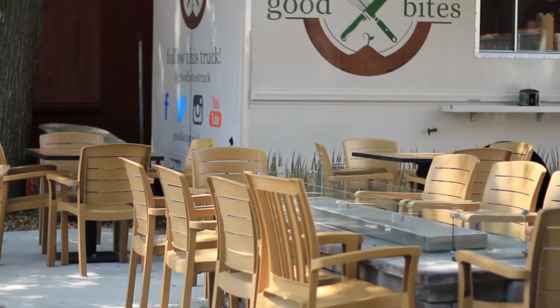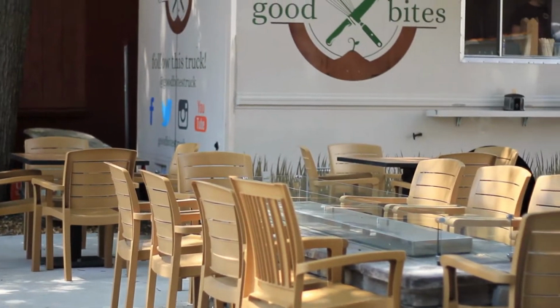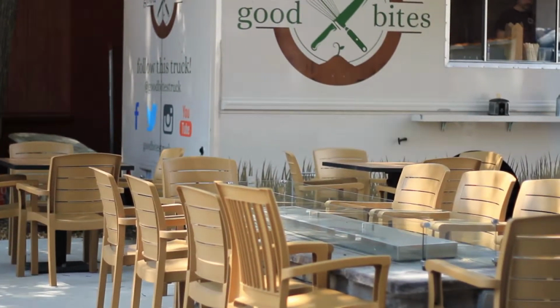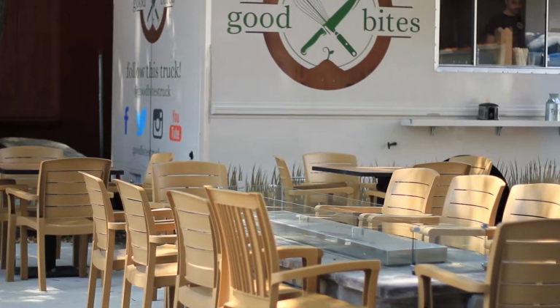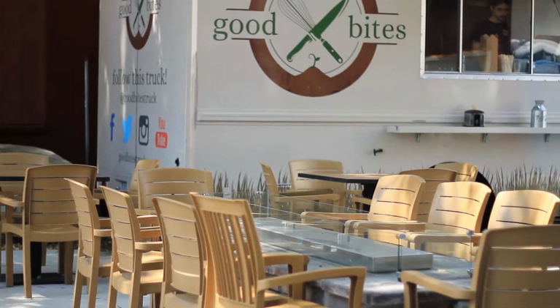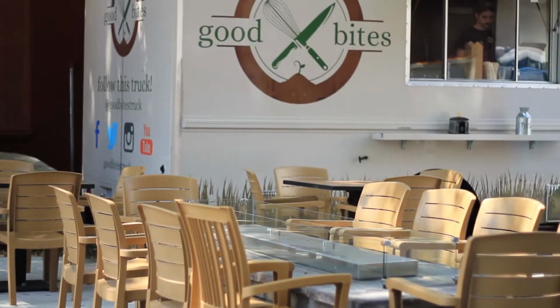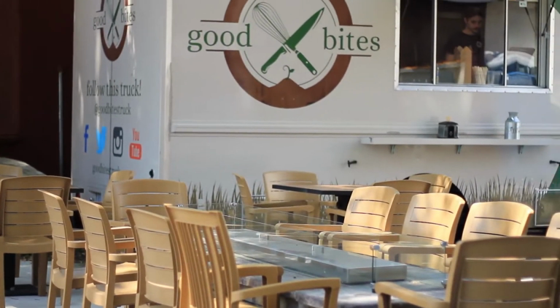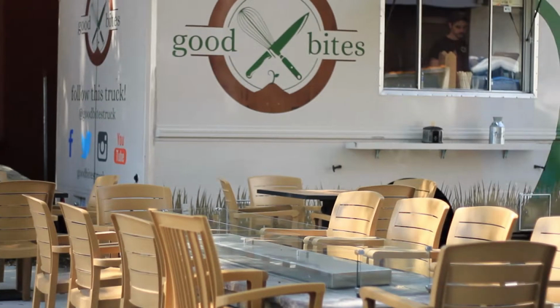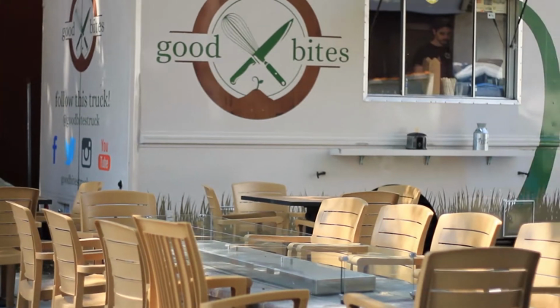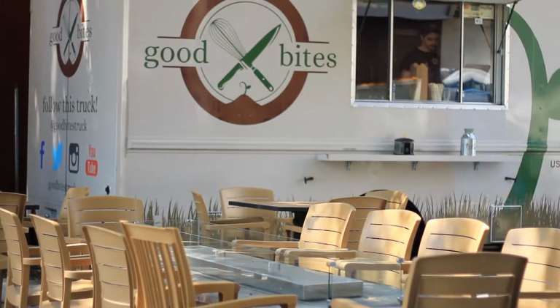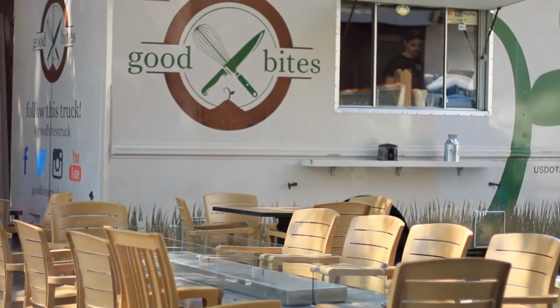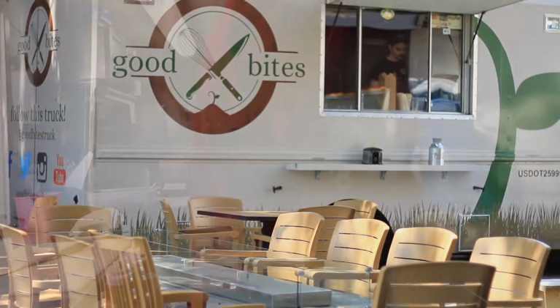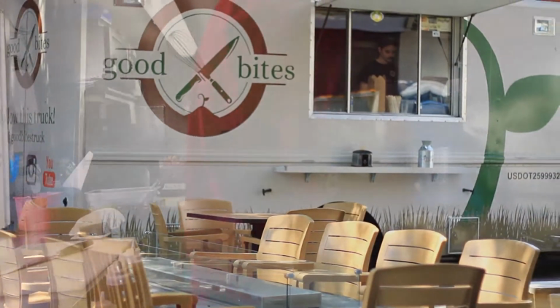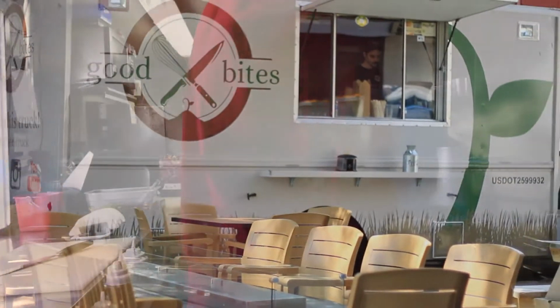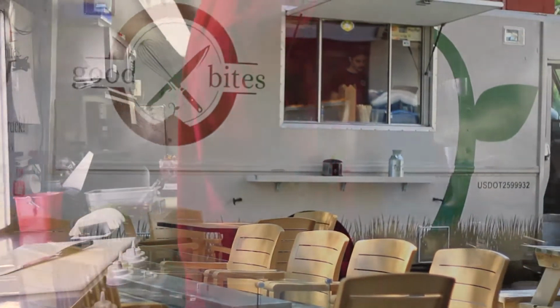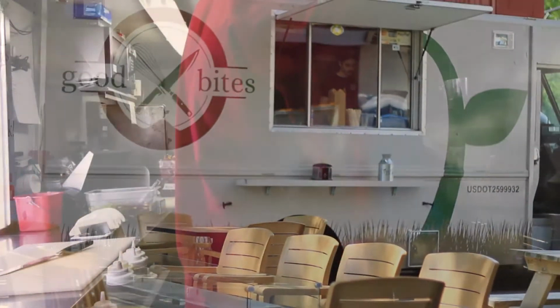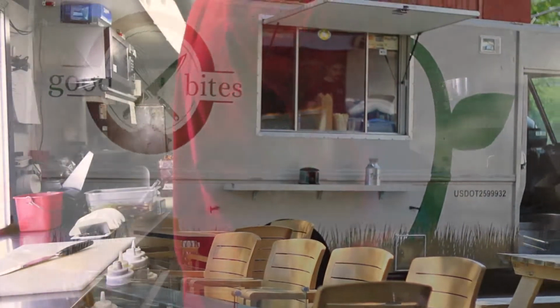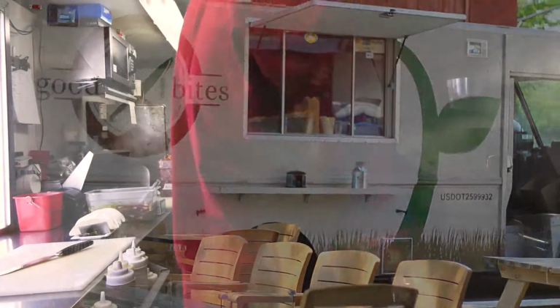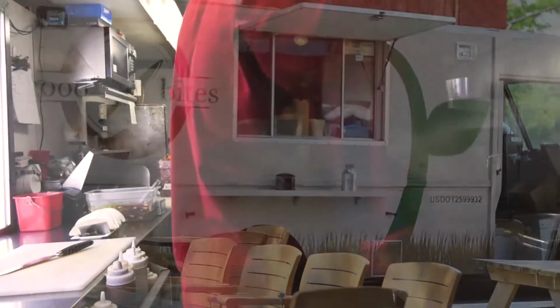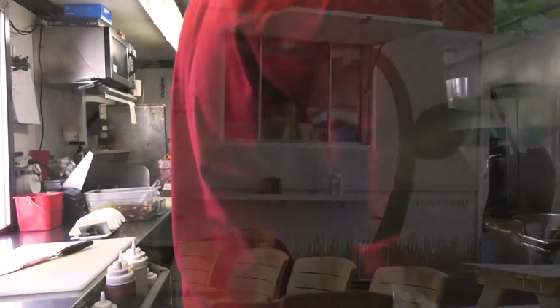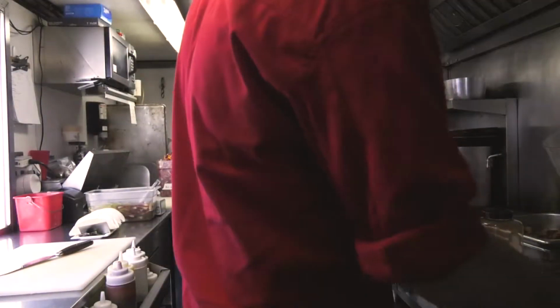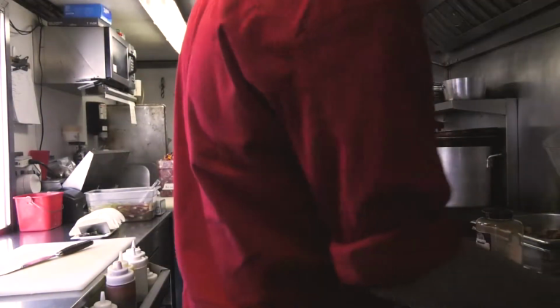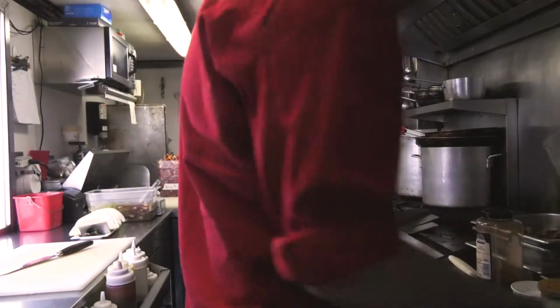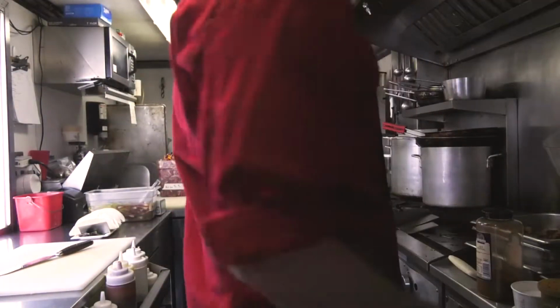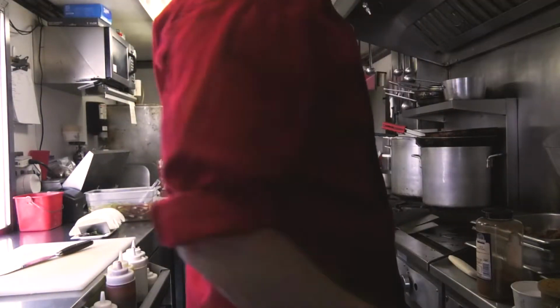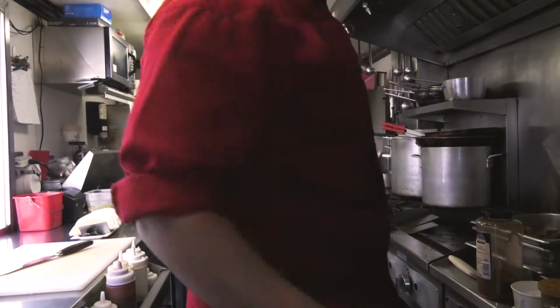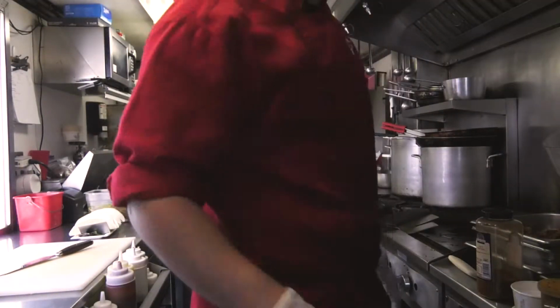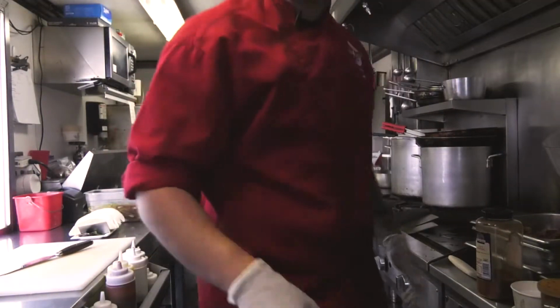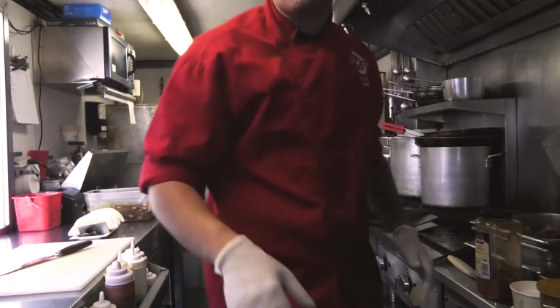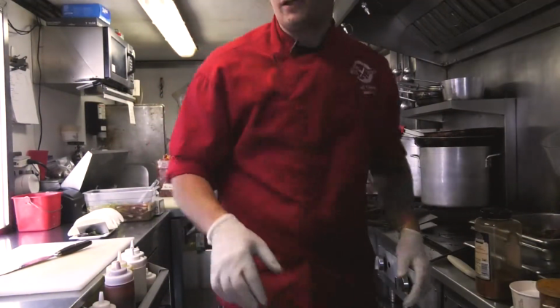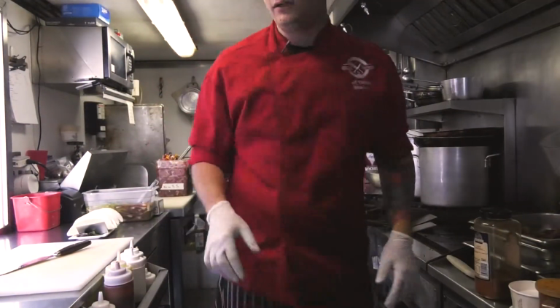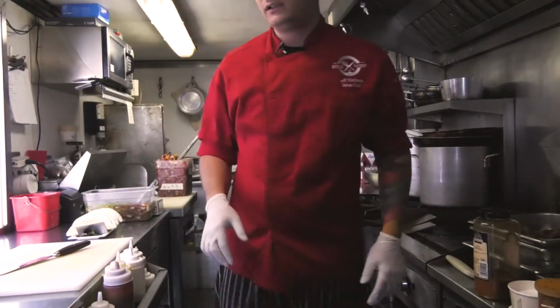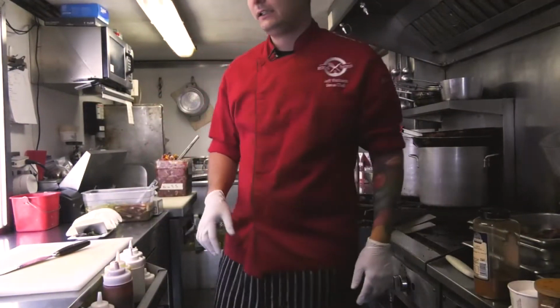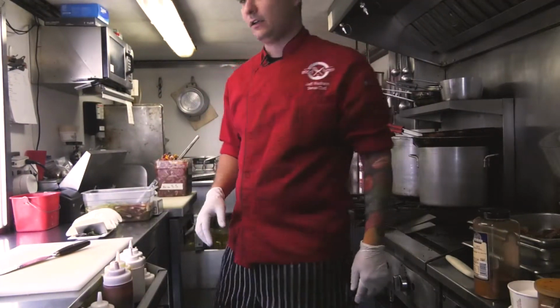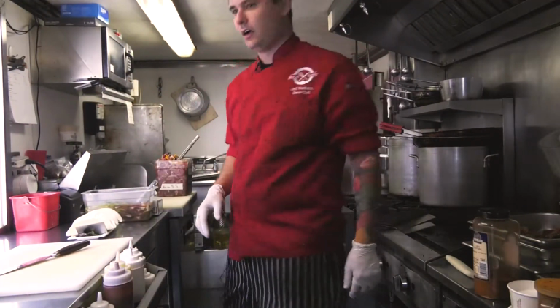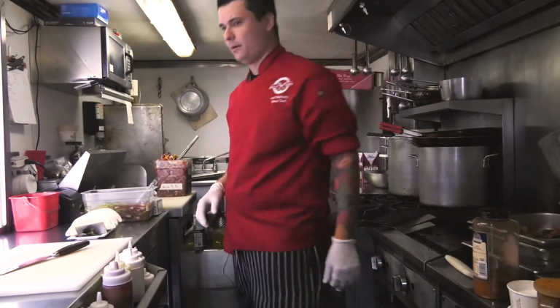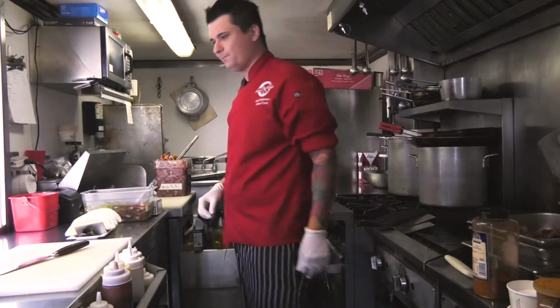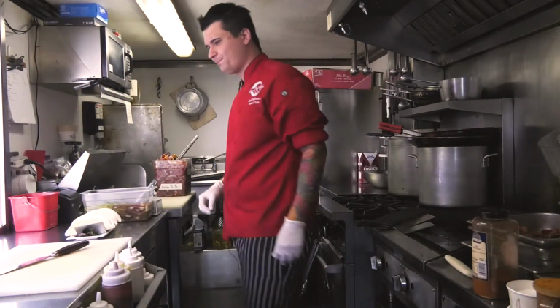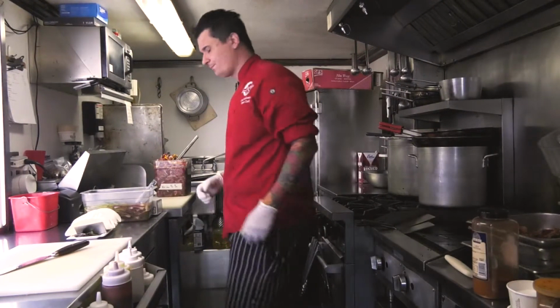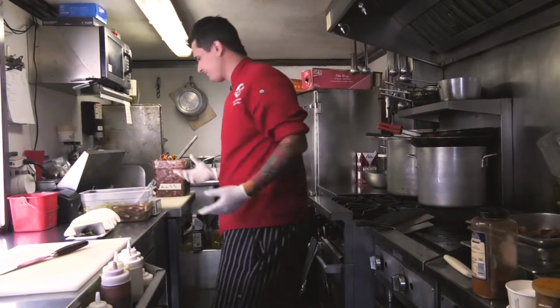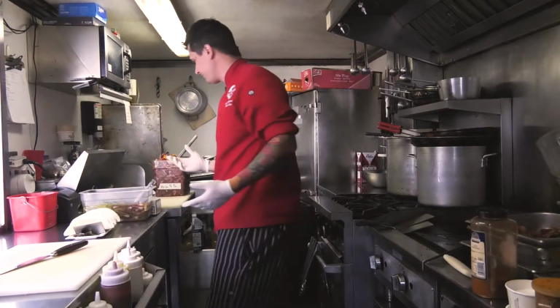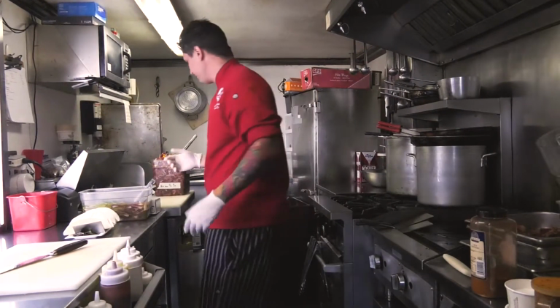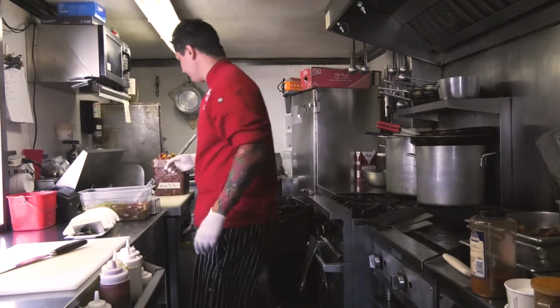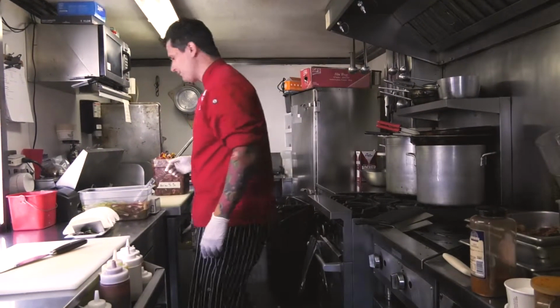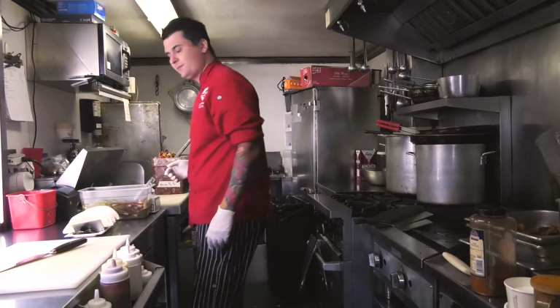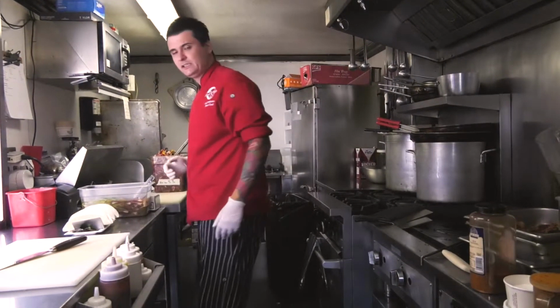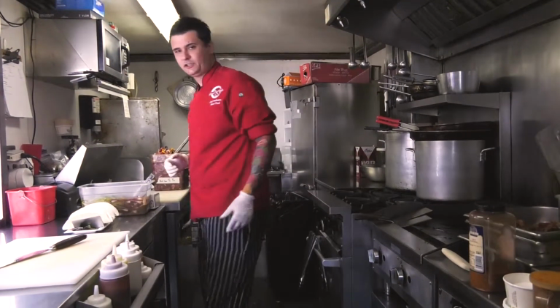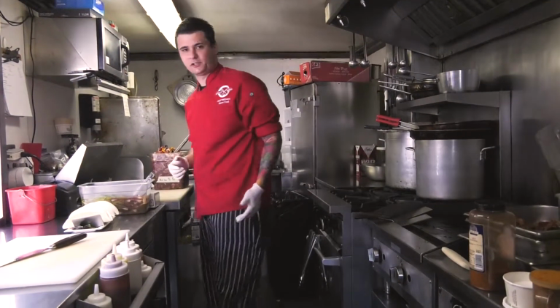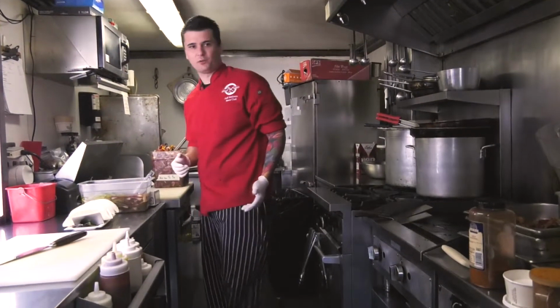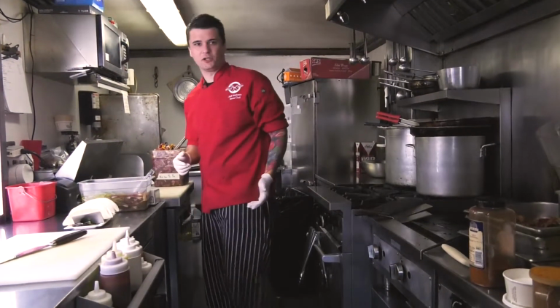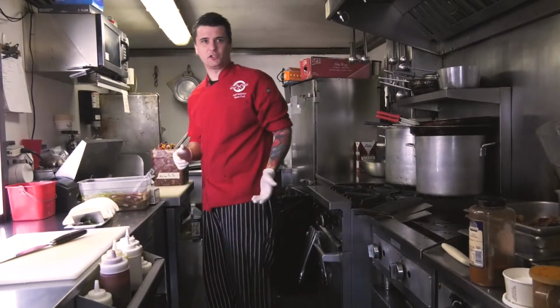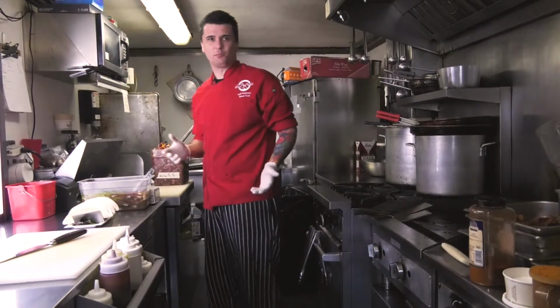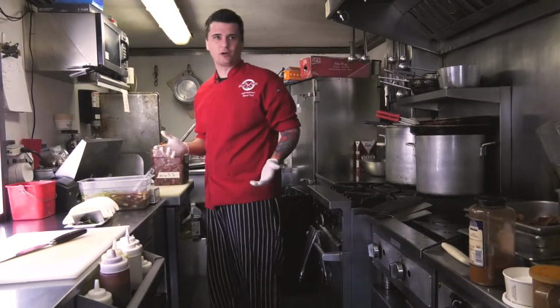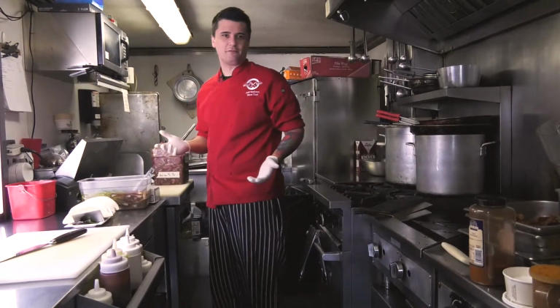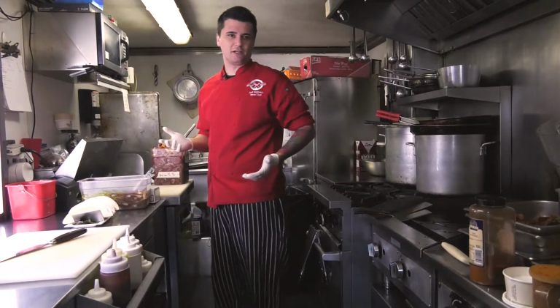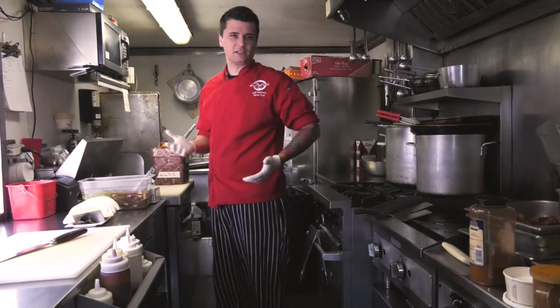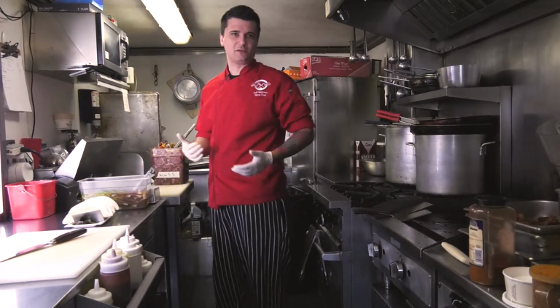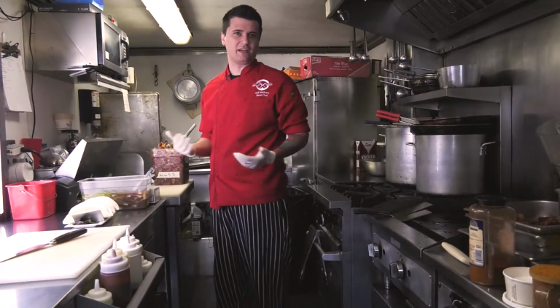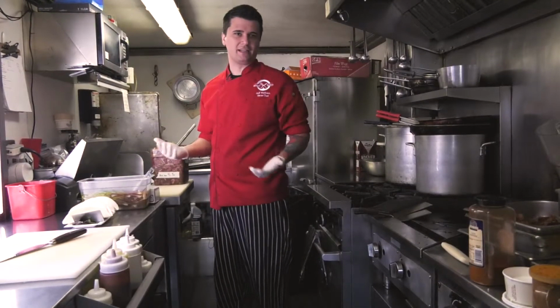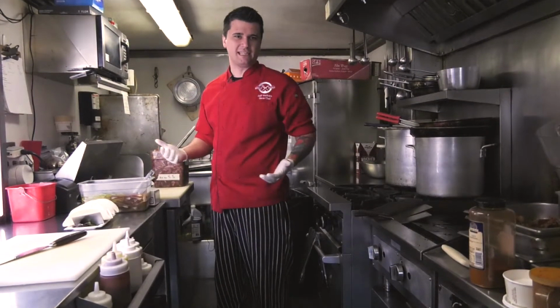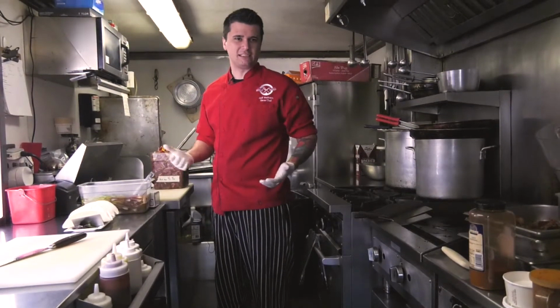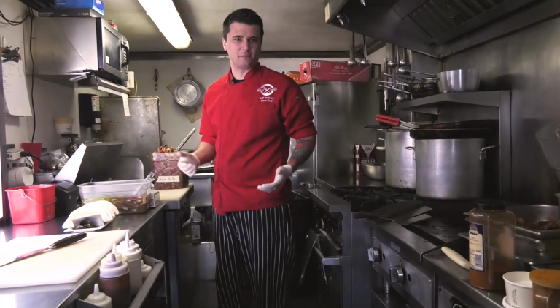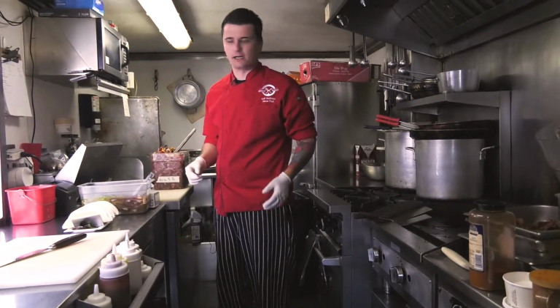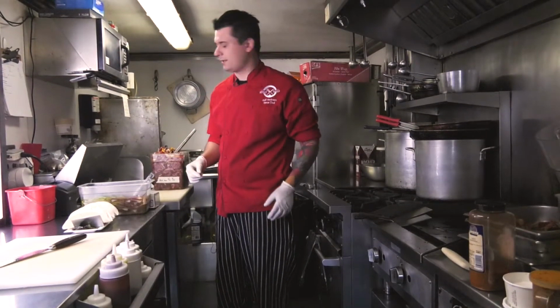I'm going to start by dropping the fries into the fryer. We use peanut oil — it's just a personal preference, we think it tastes better.